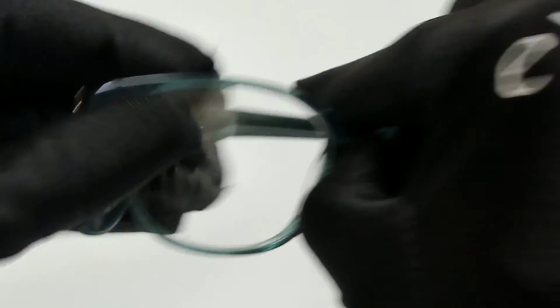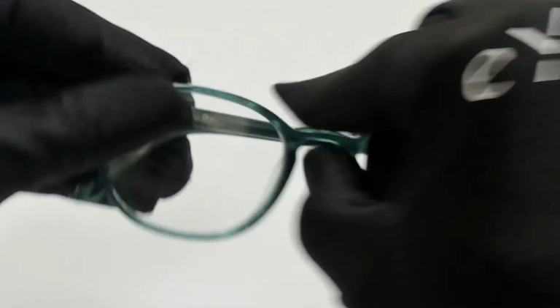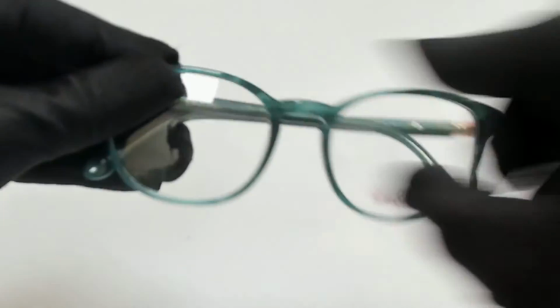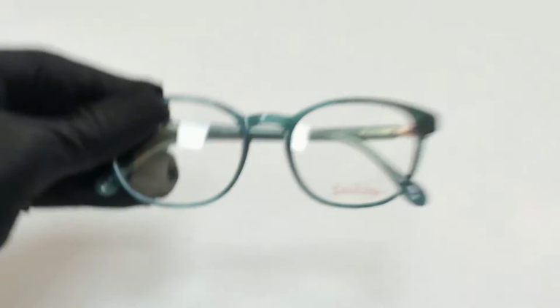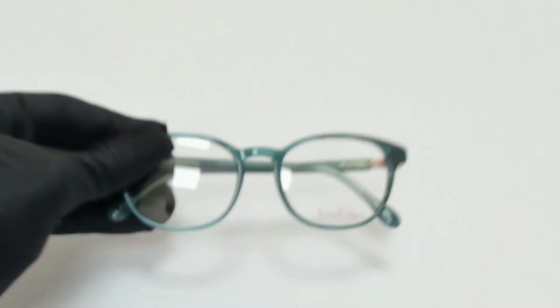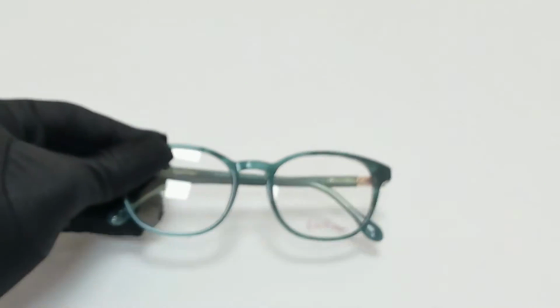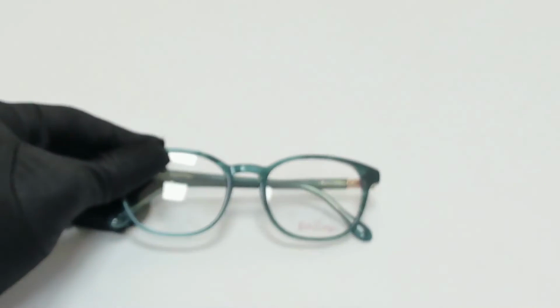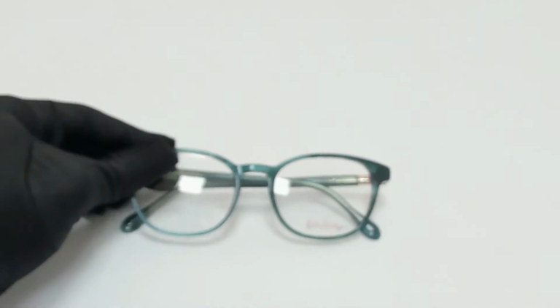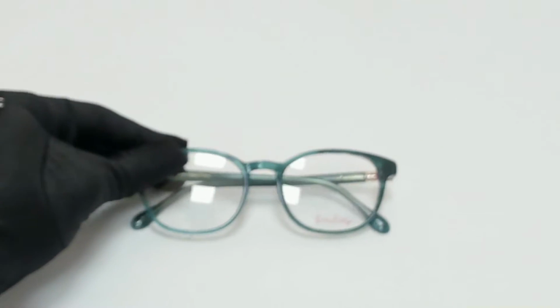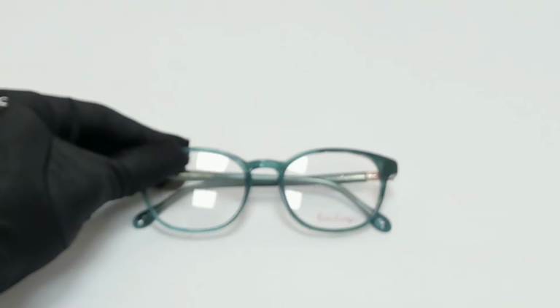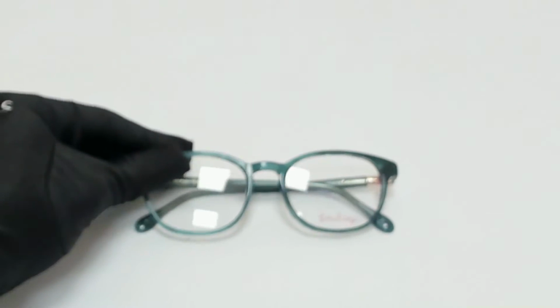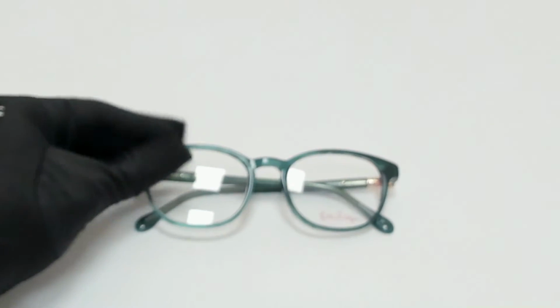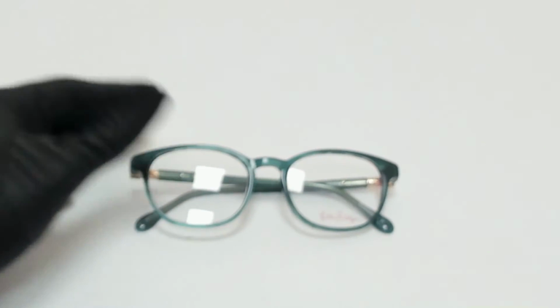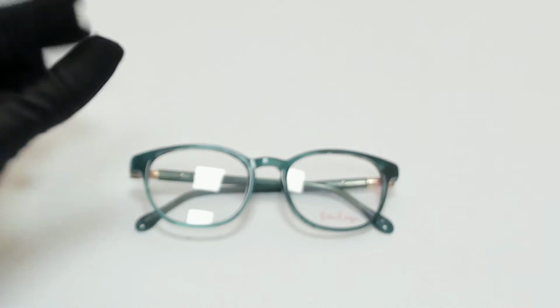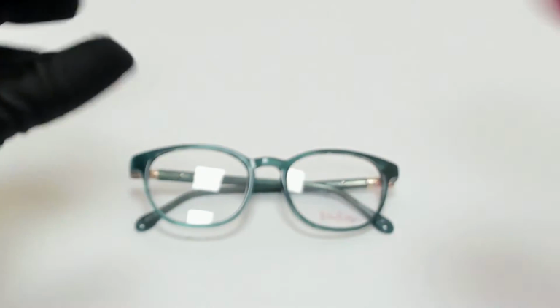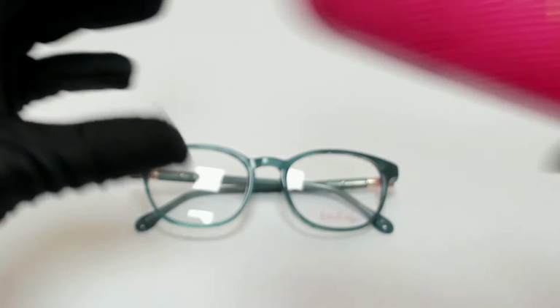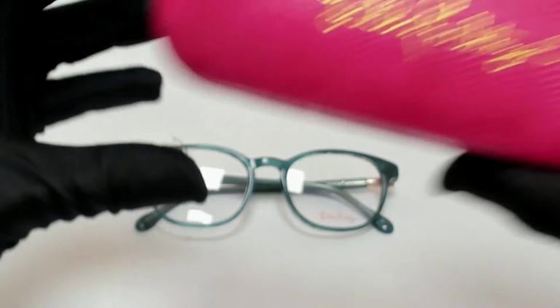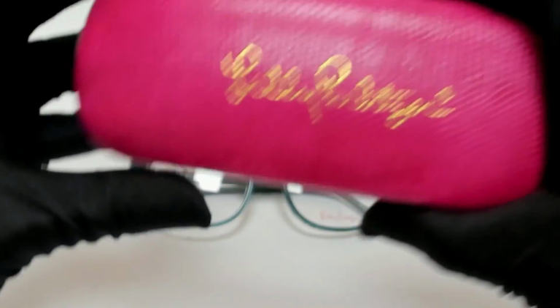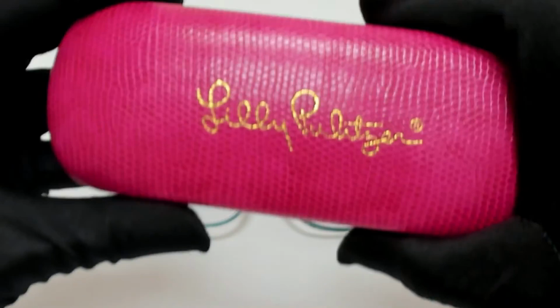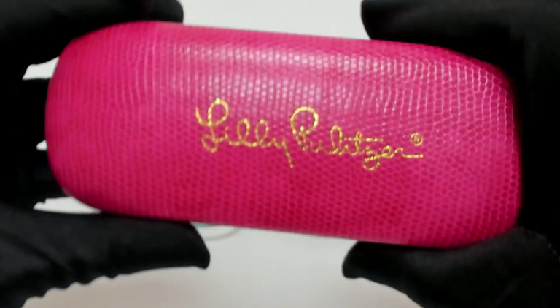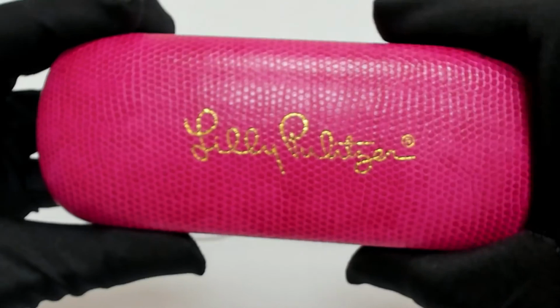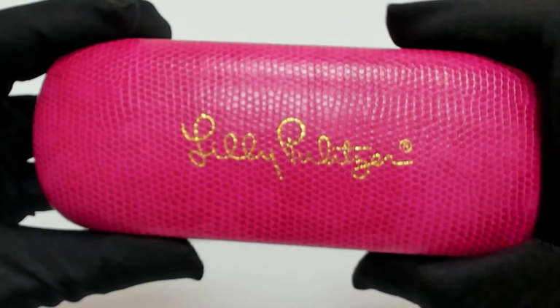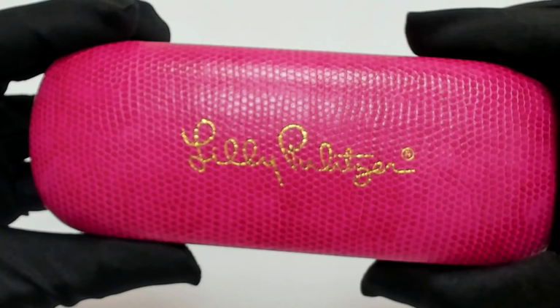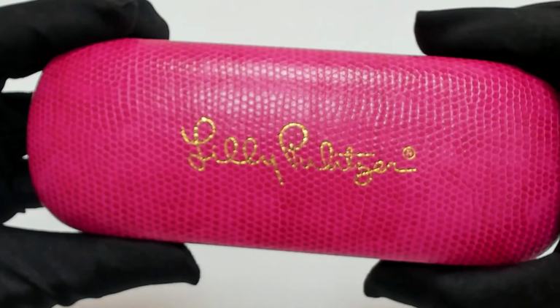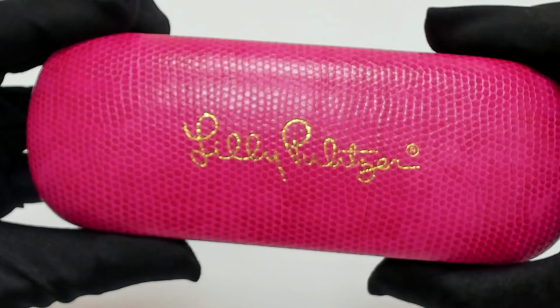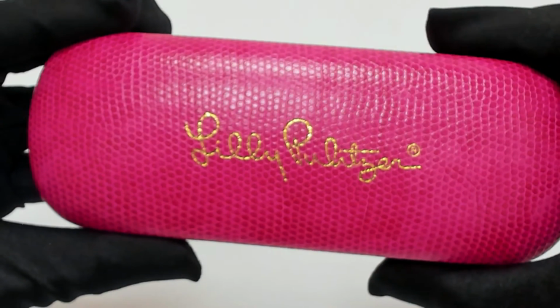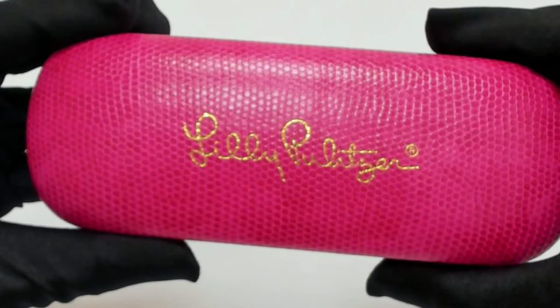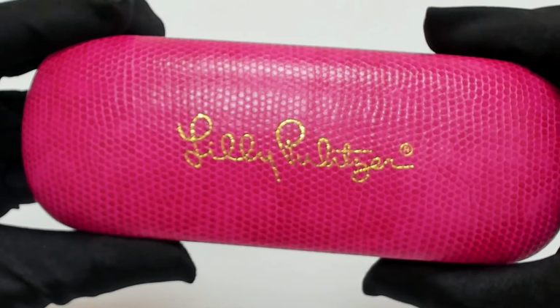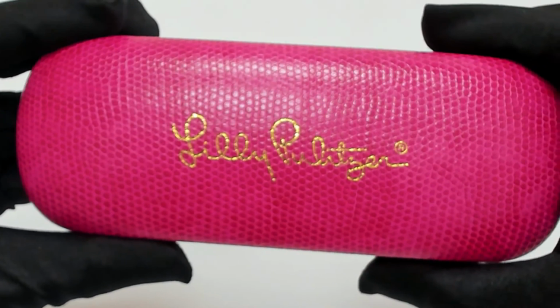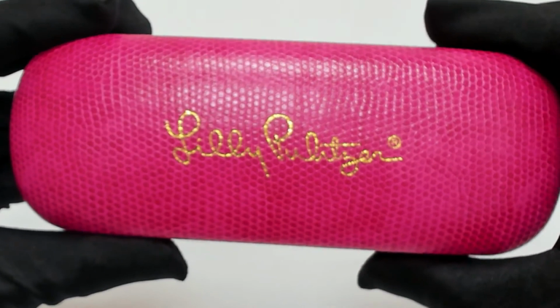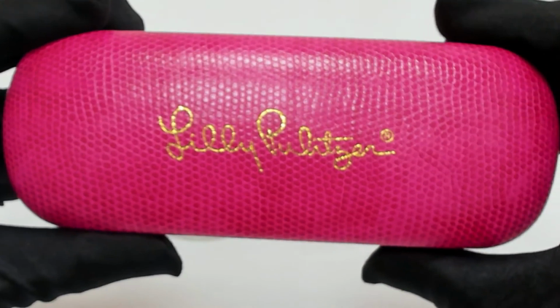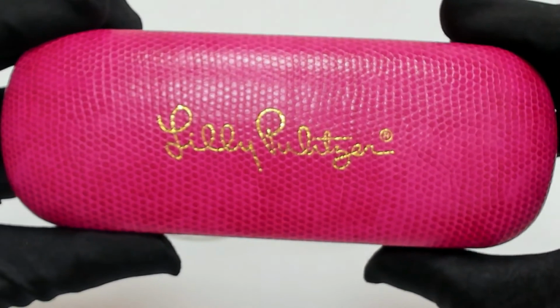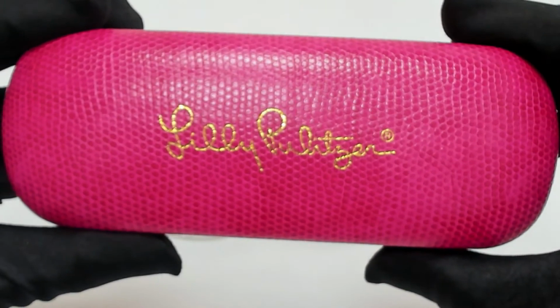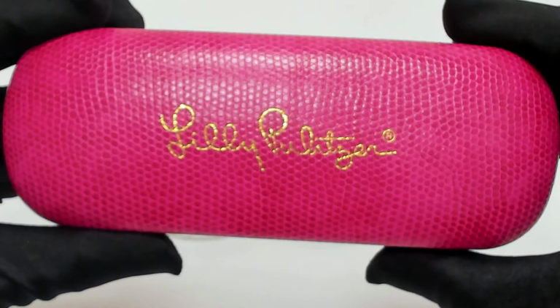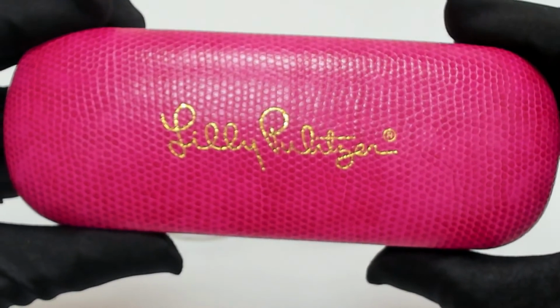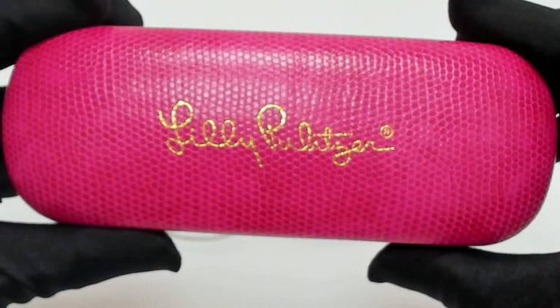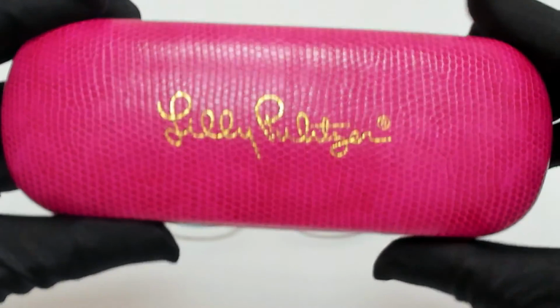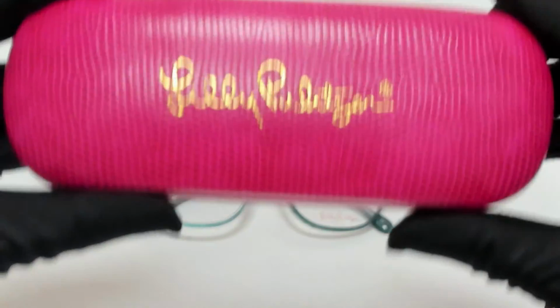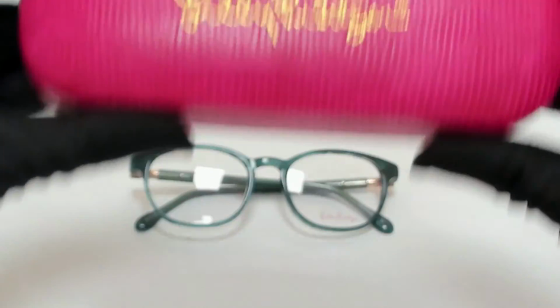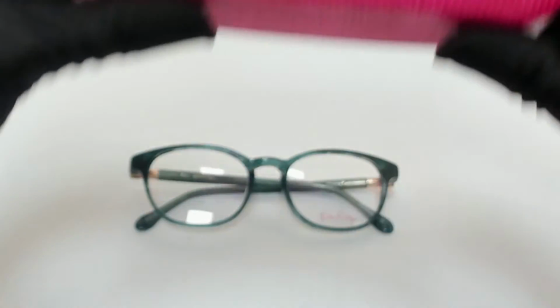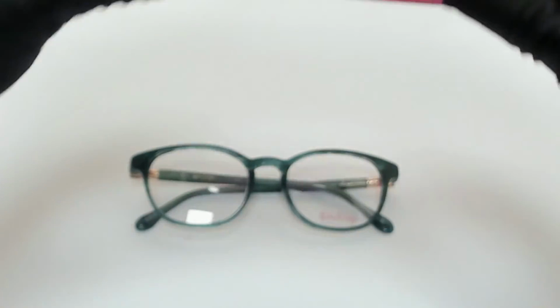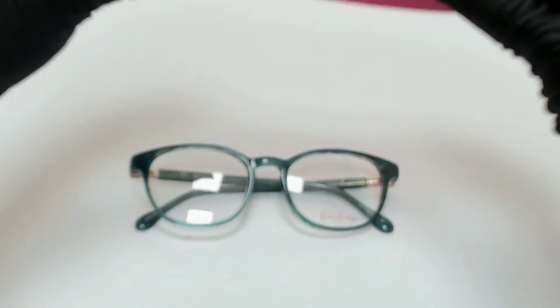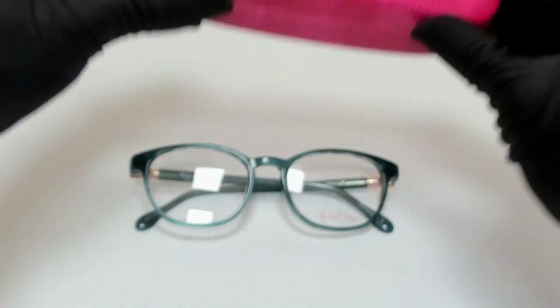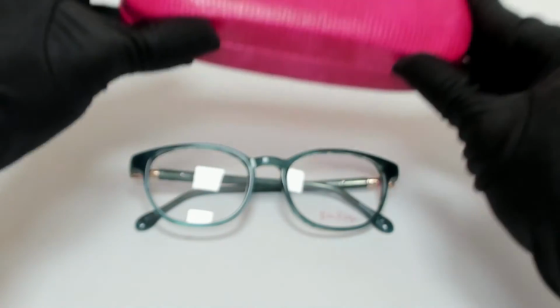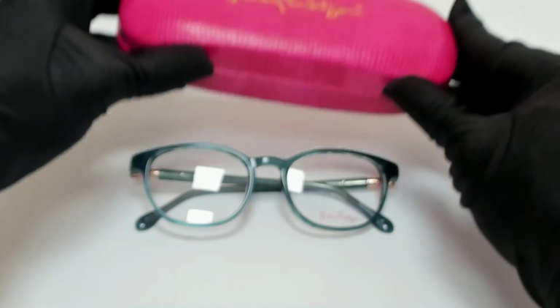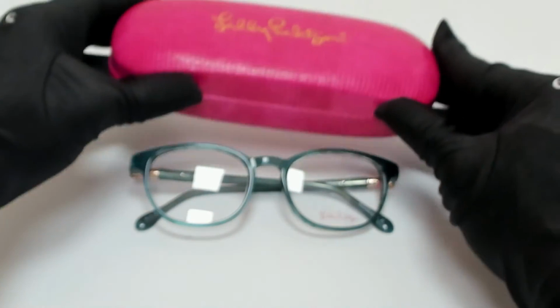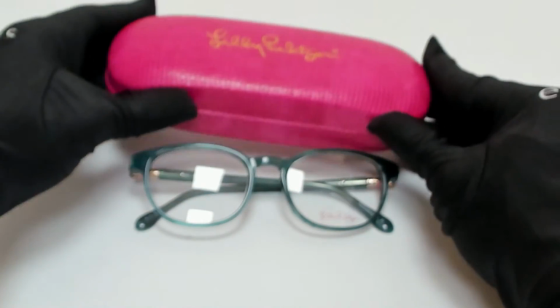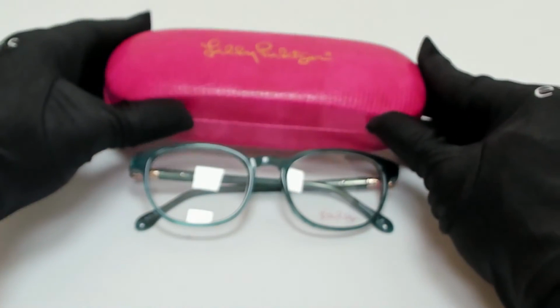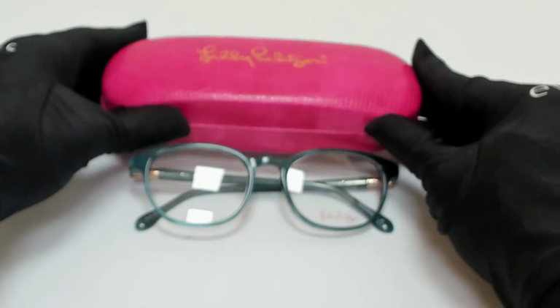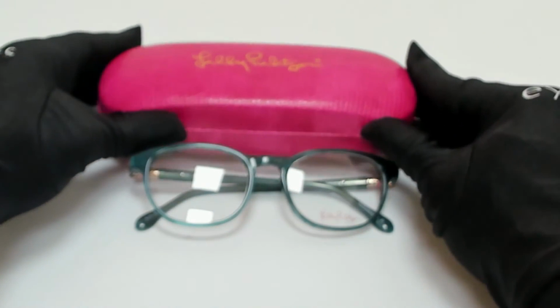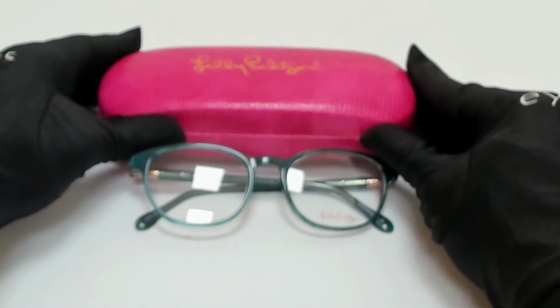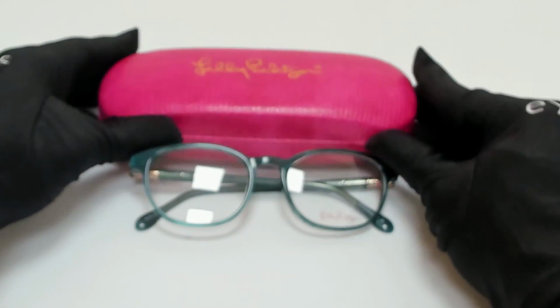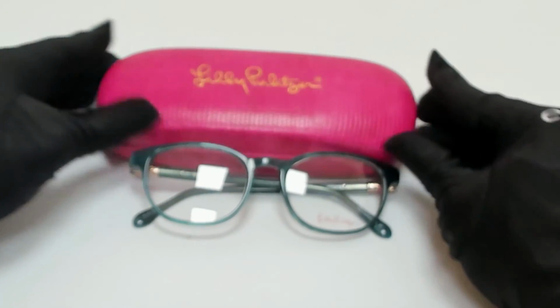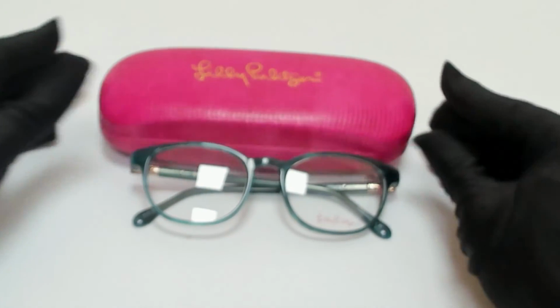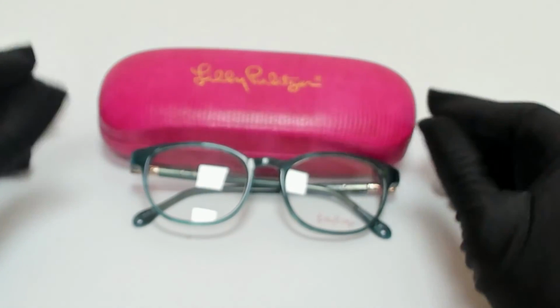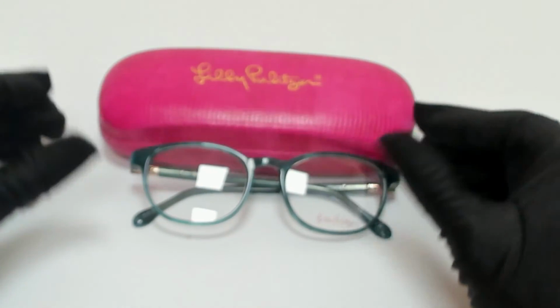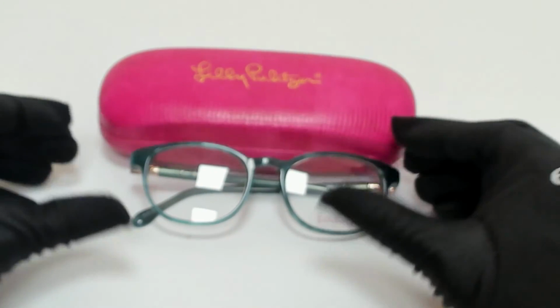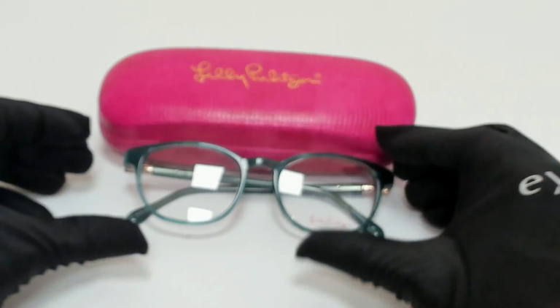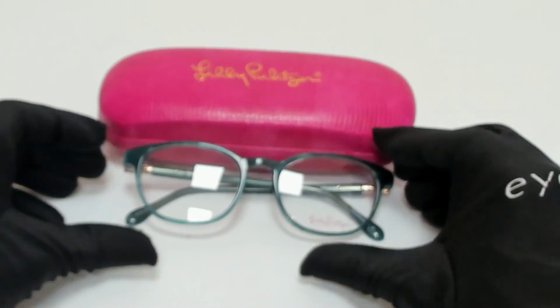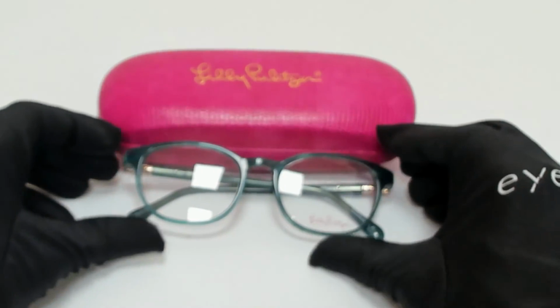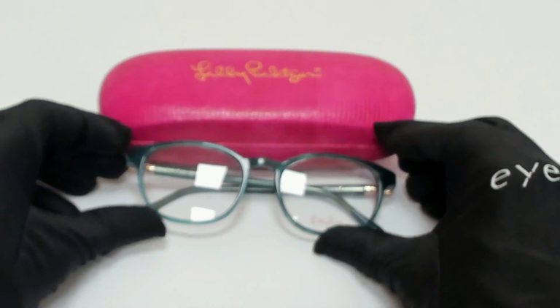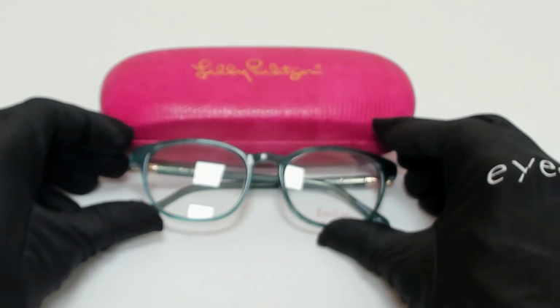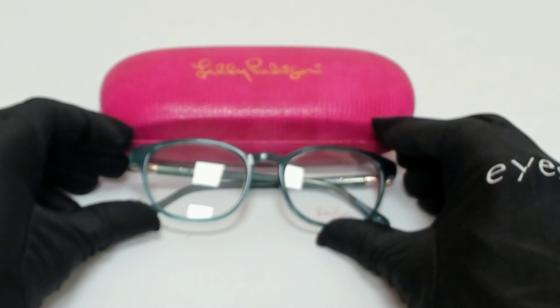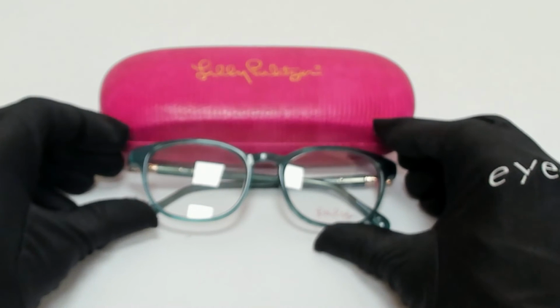The glasses come with a case which color and style may vary. Thank you for watching and have a joyful day.